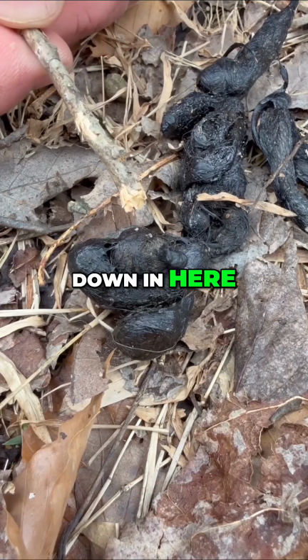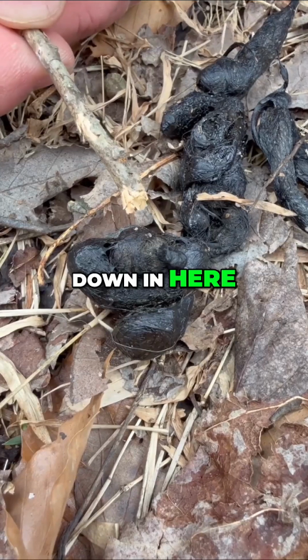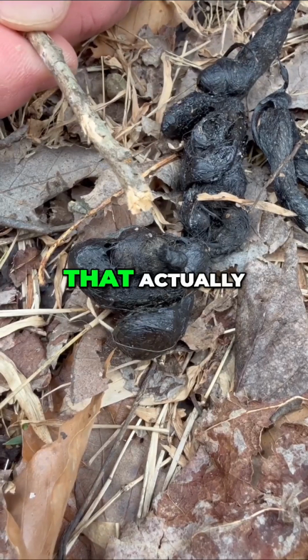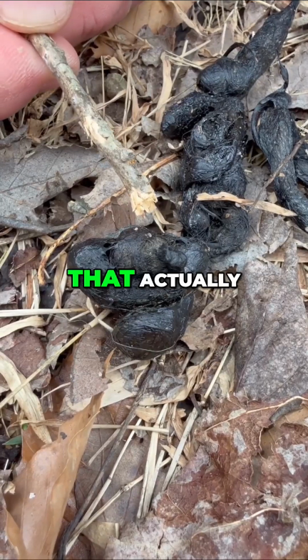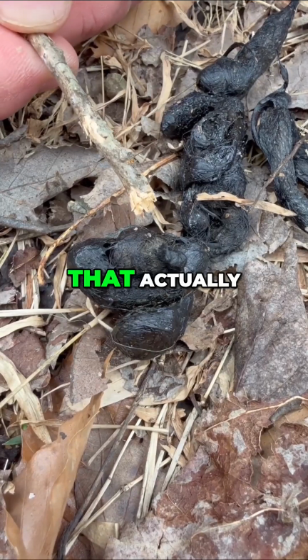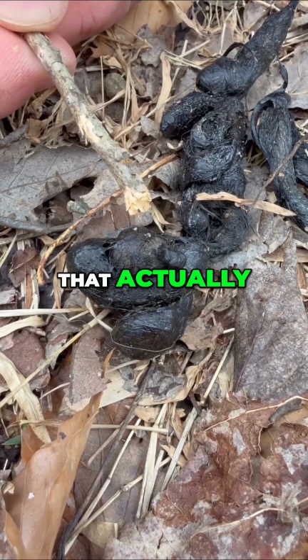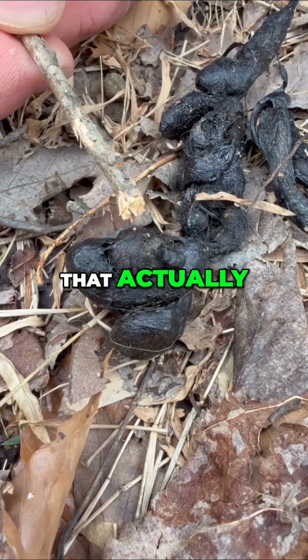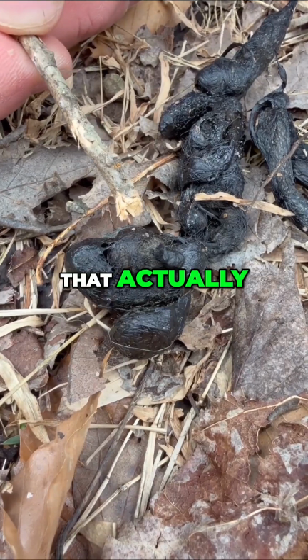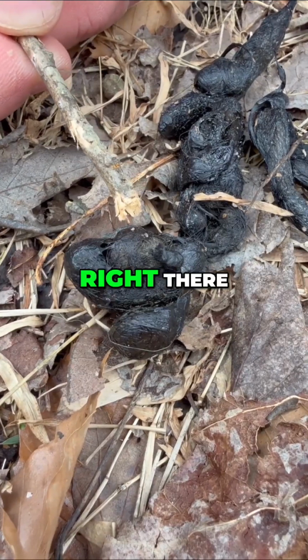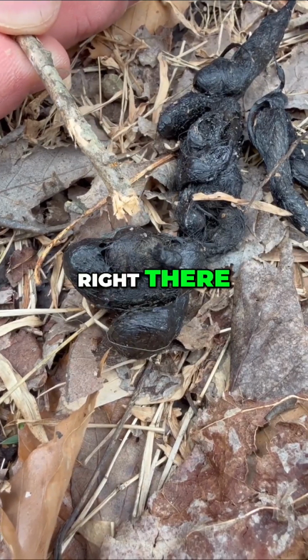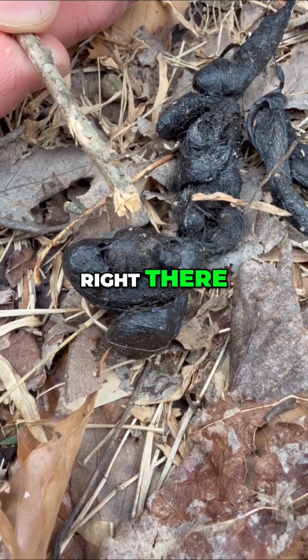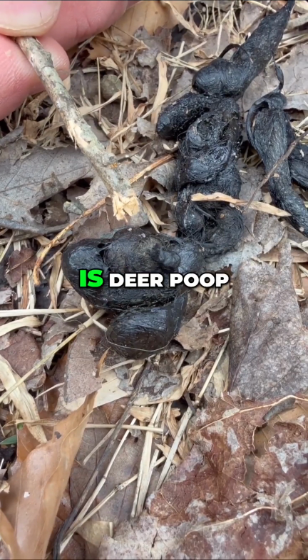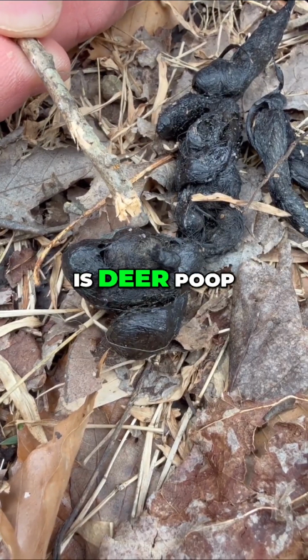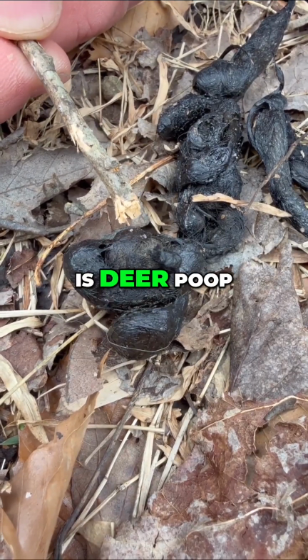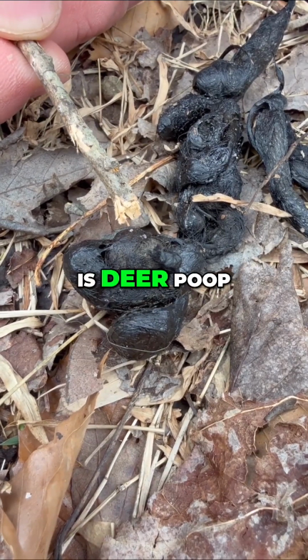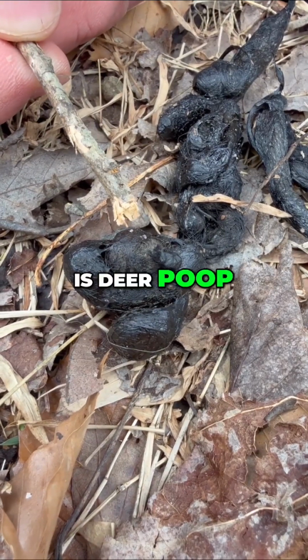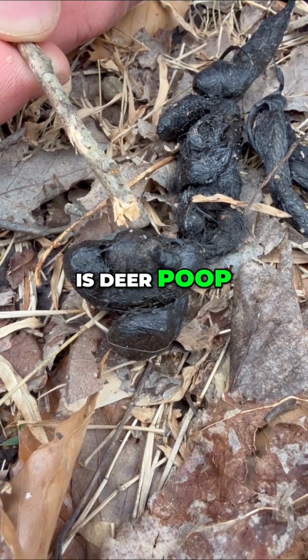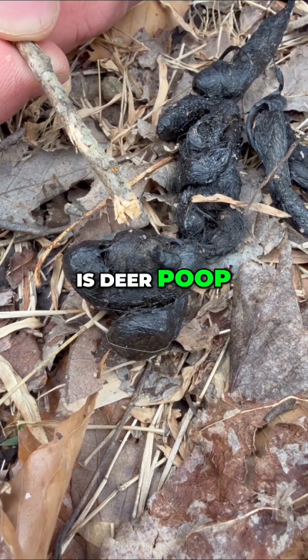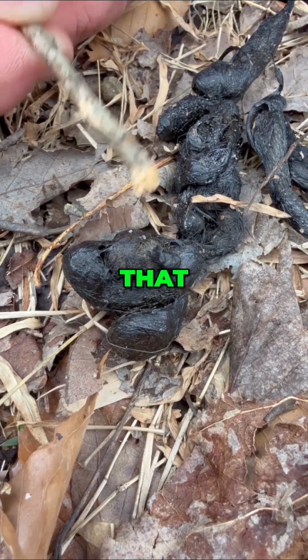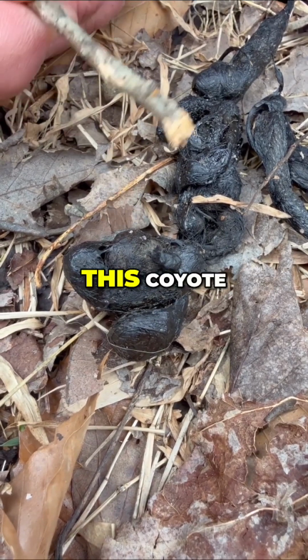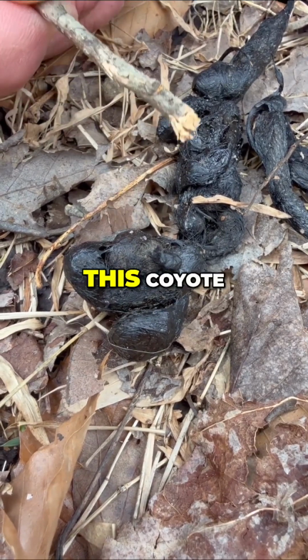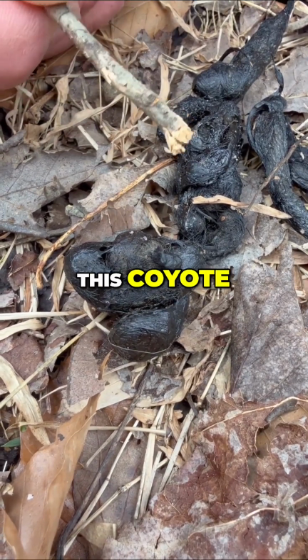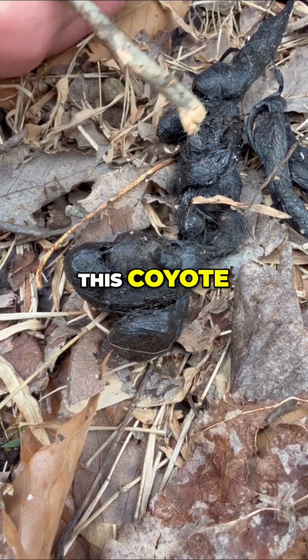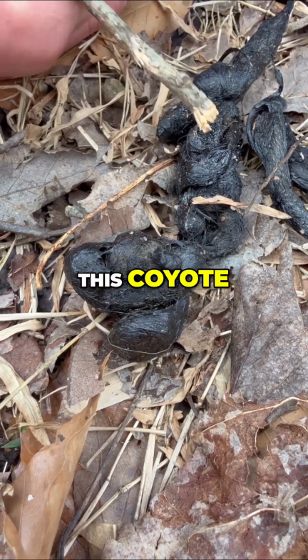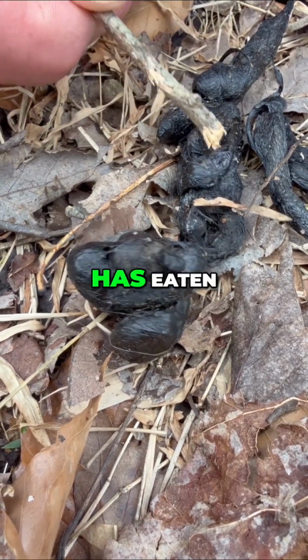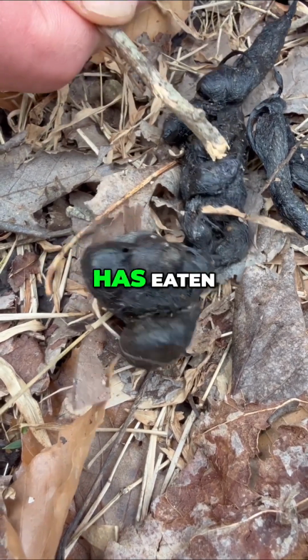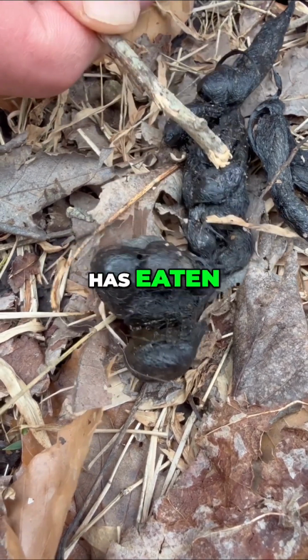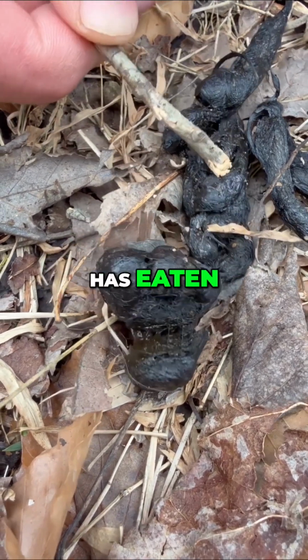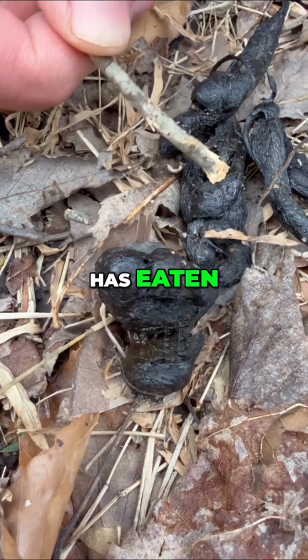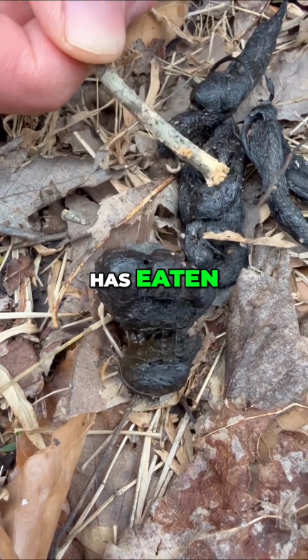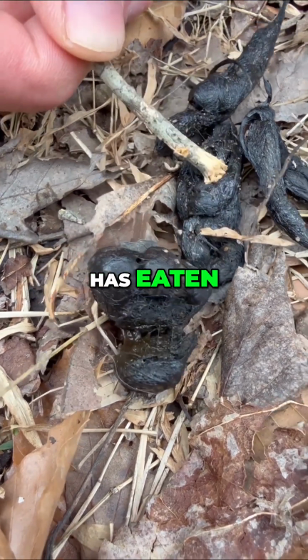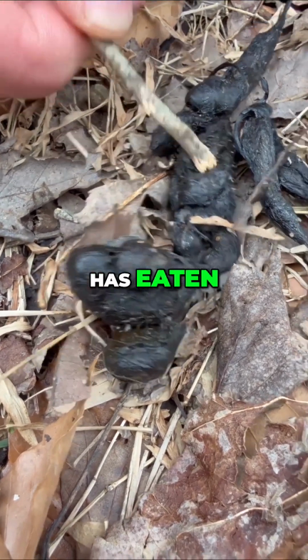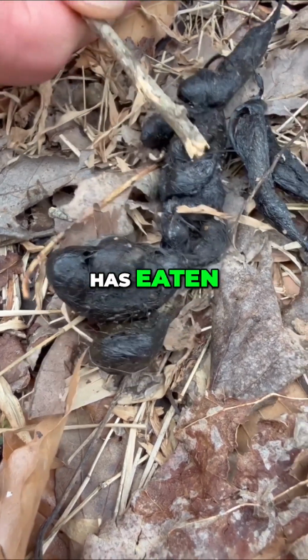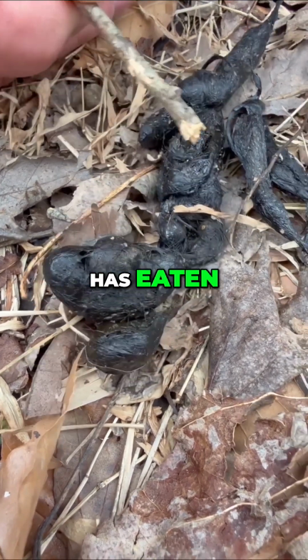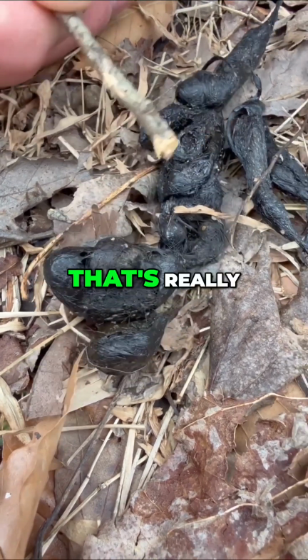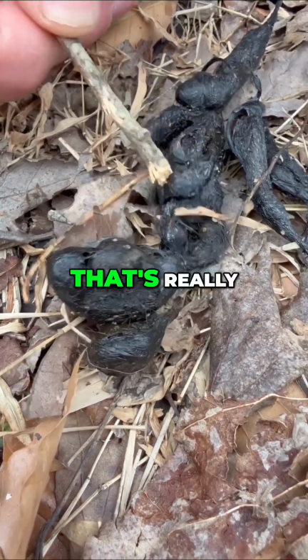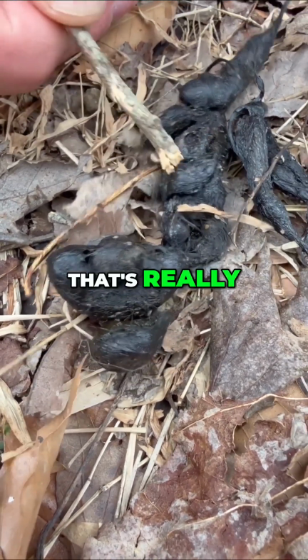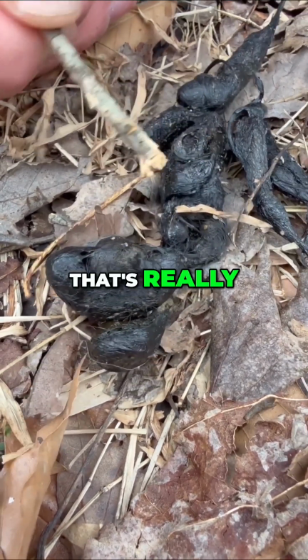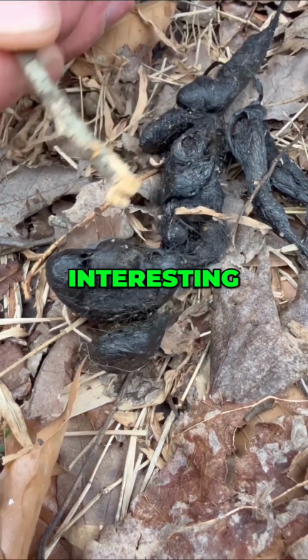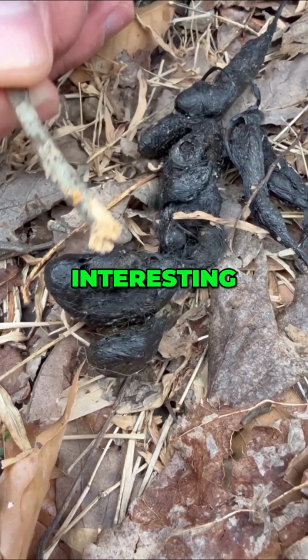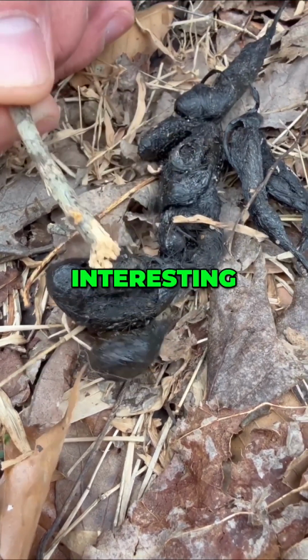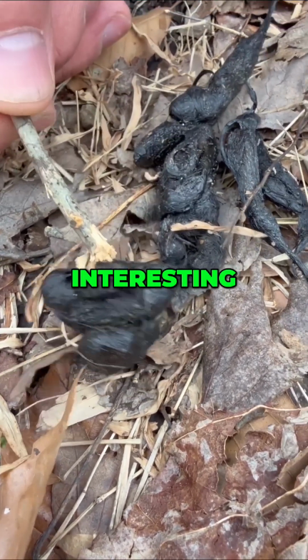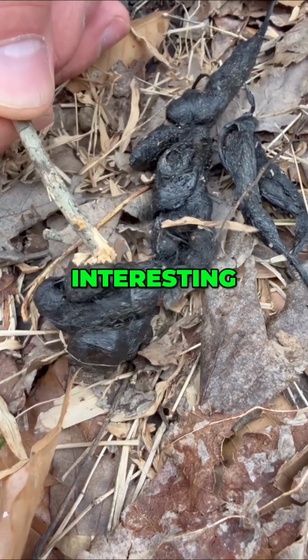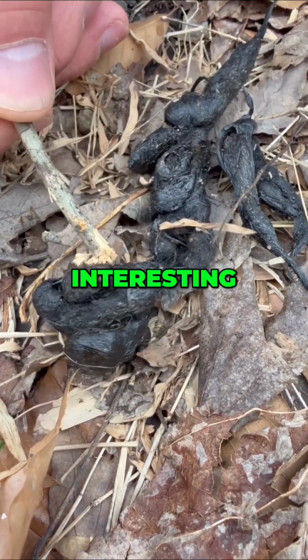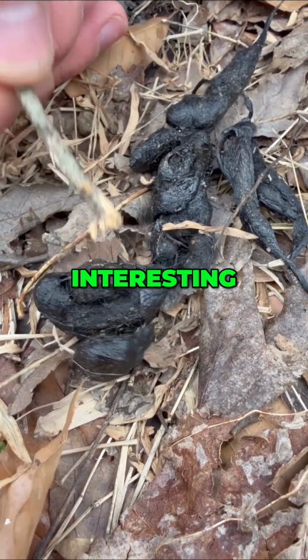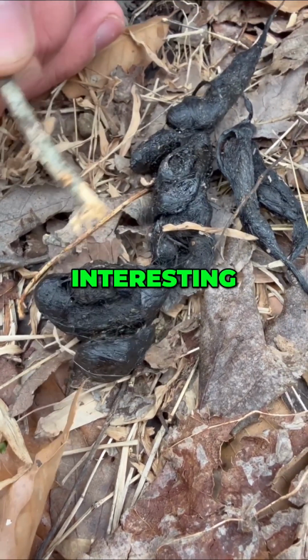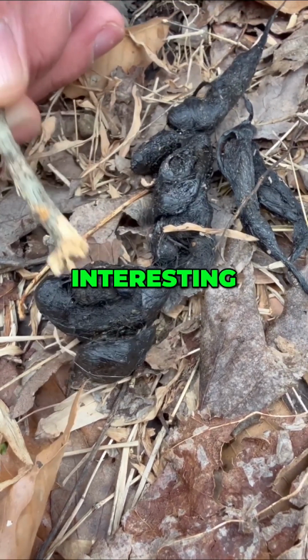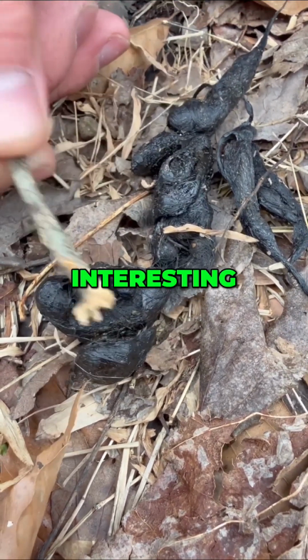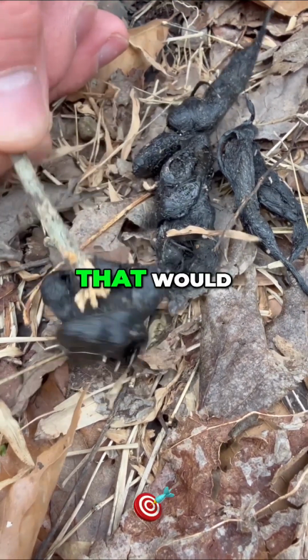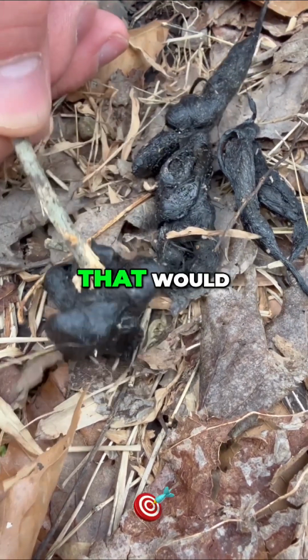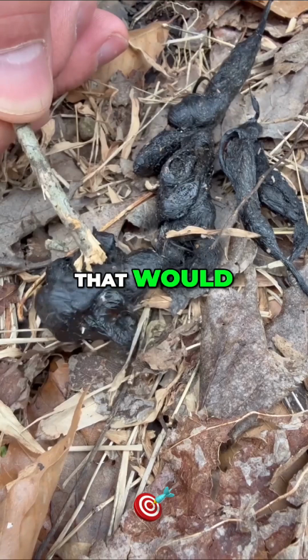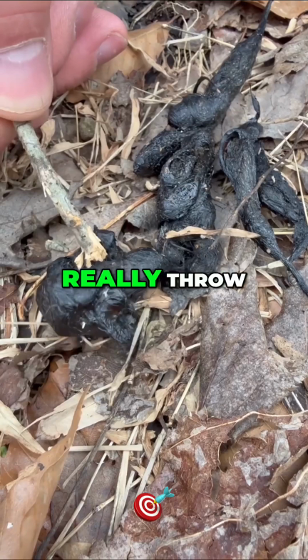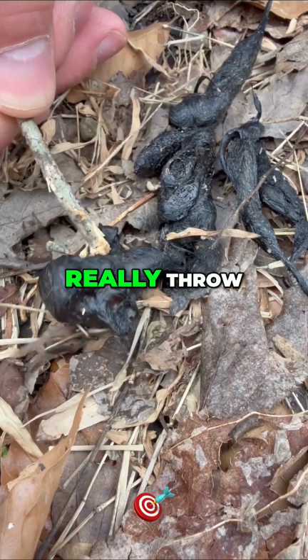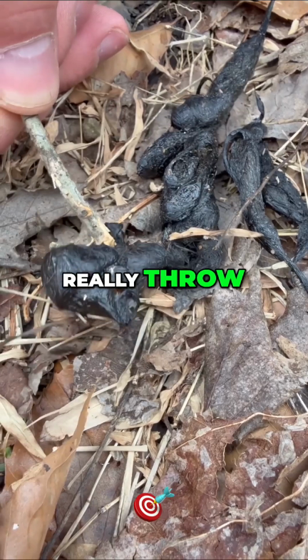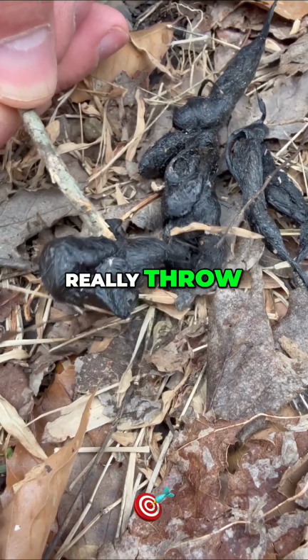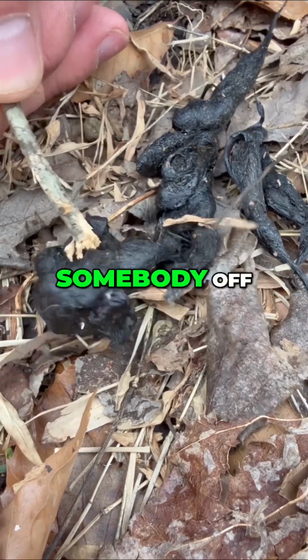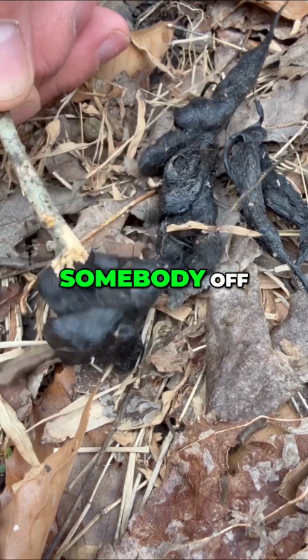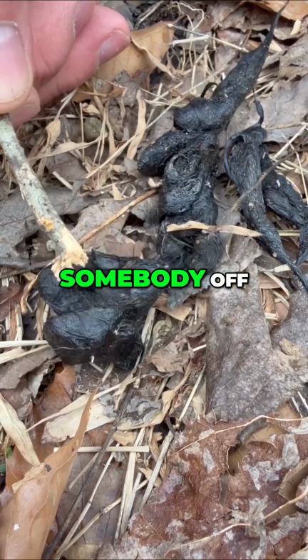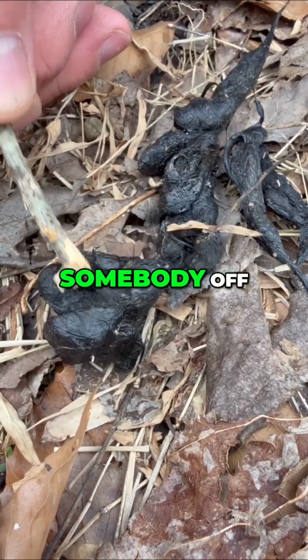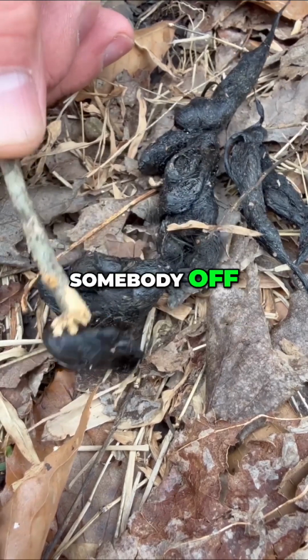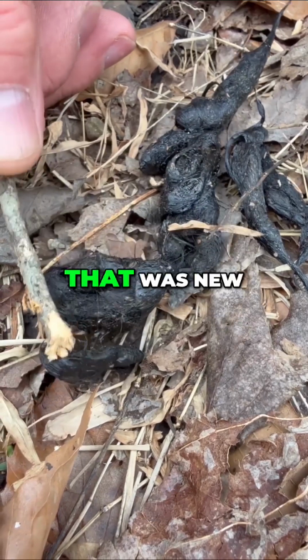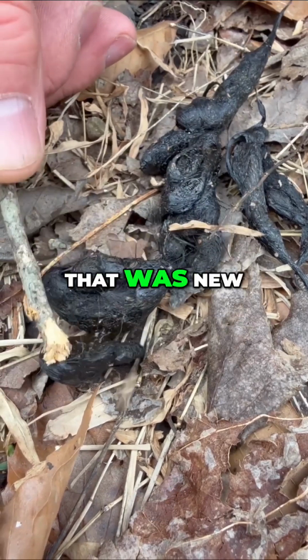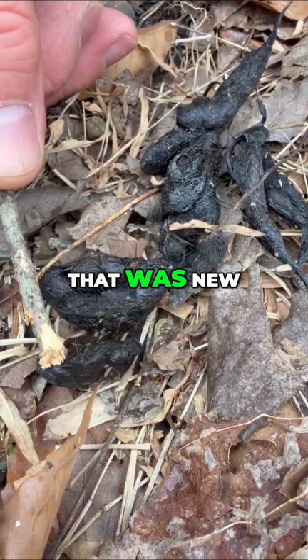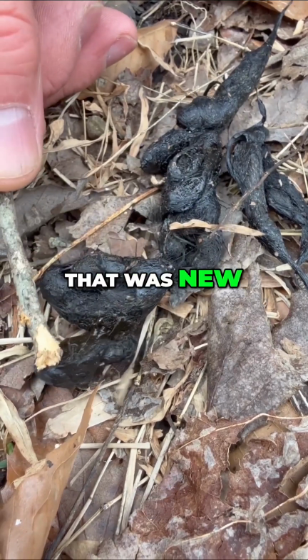That actually right there is deer poop that this coyote has eaten. That's really interesting — that would really throw somebody off that was new.